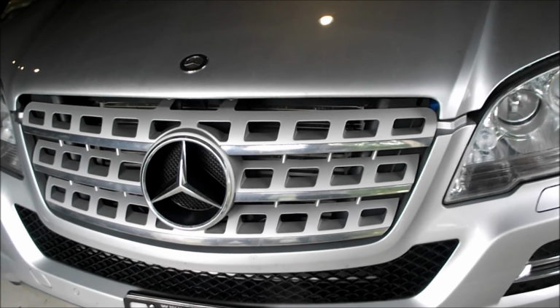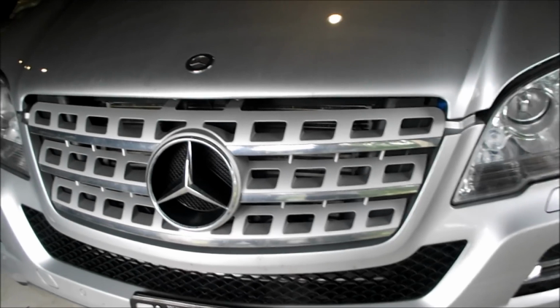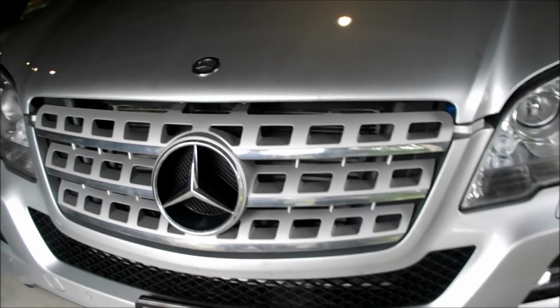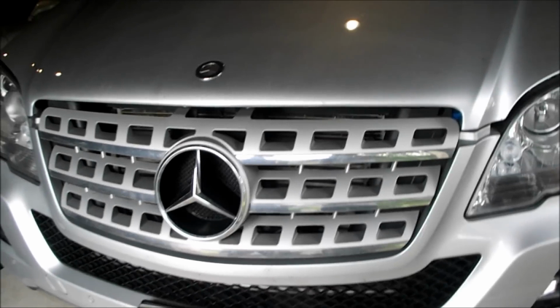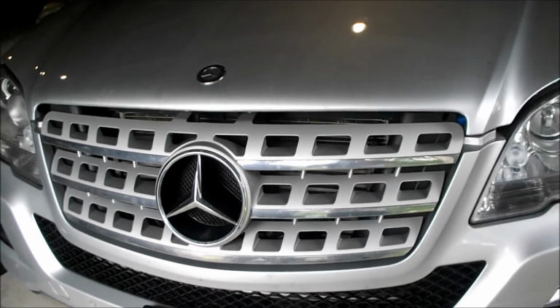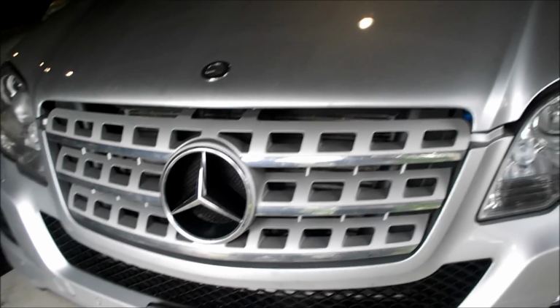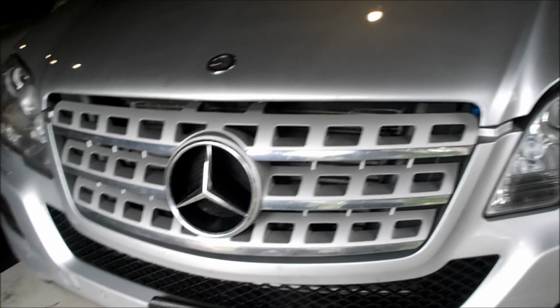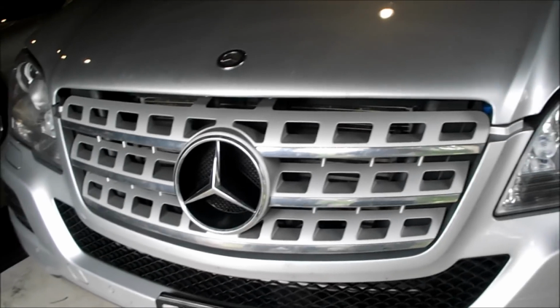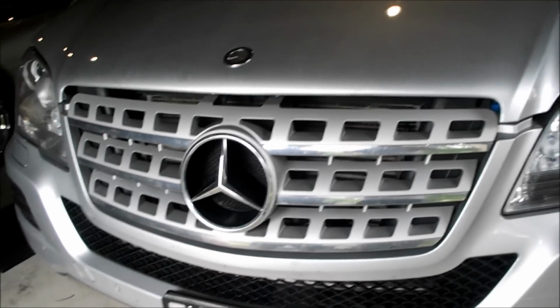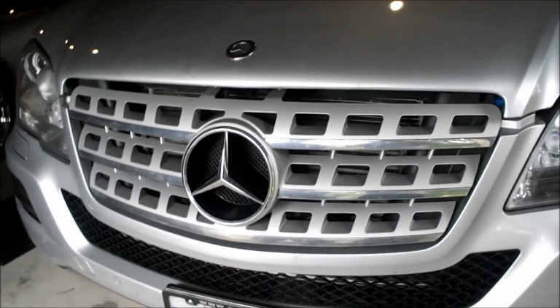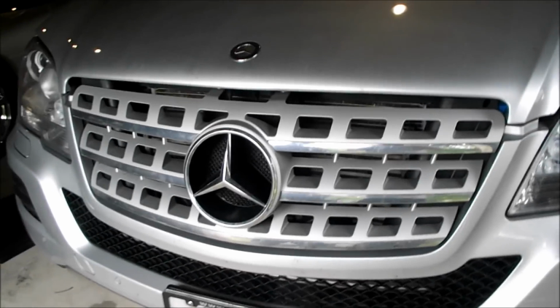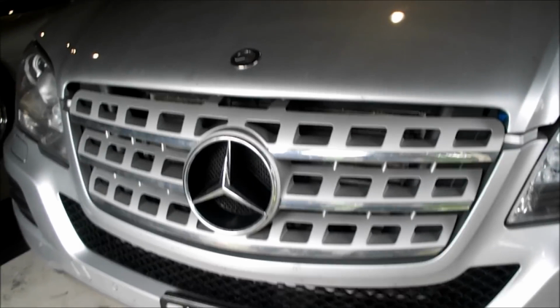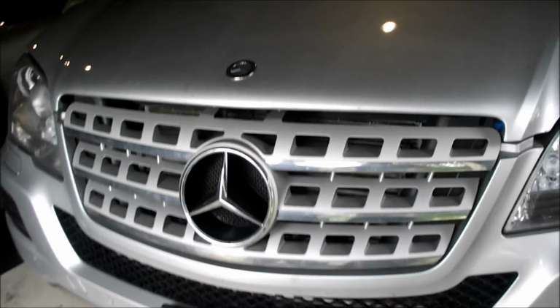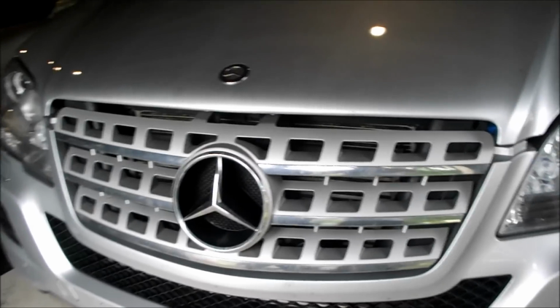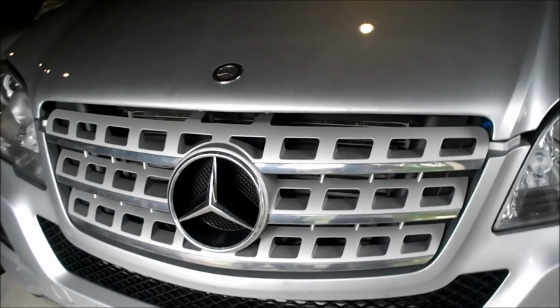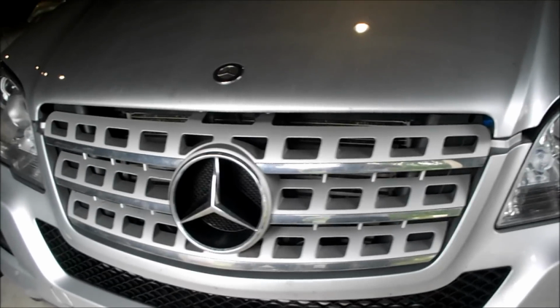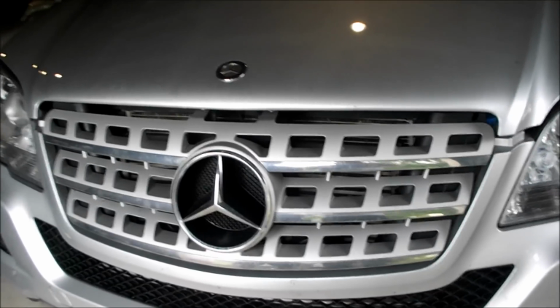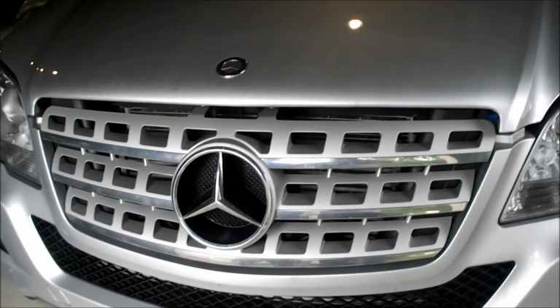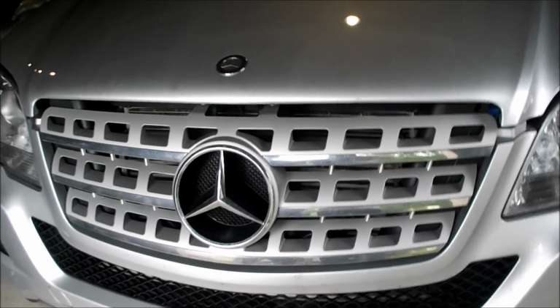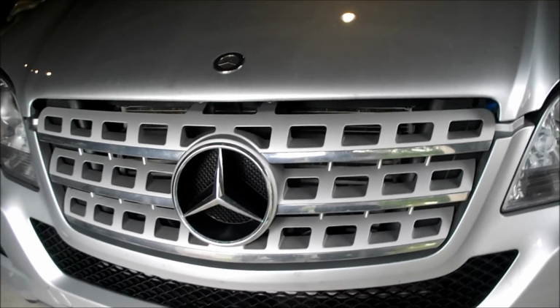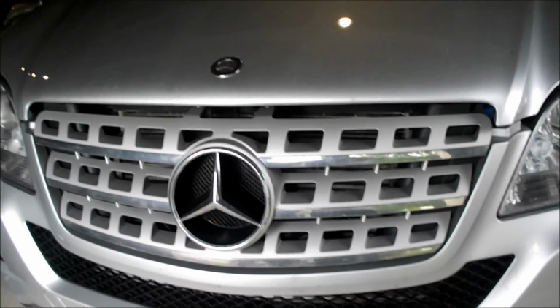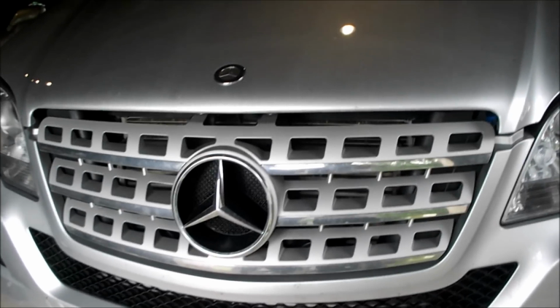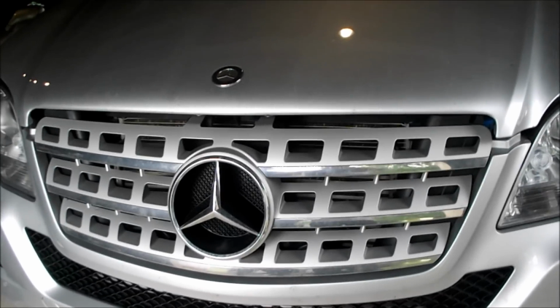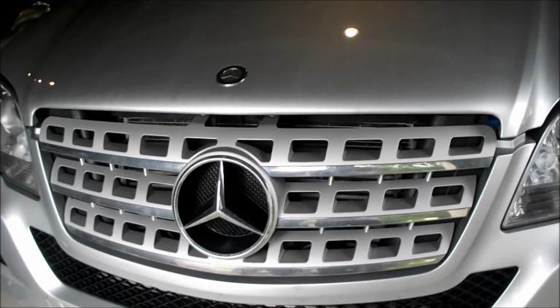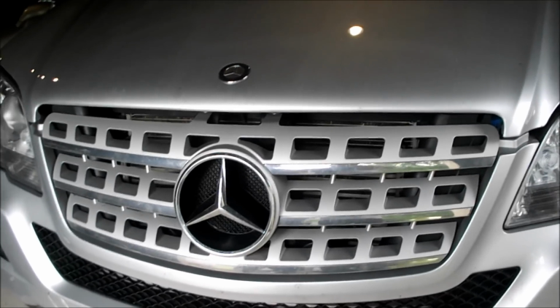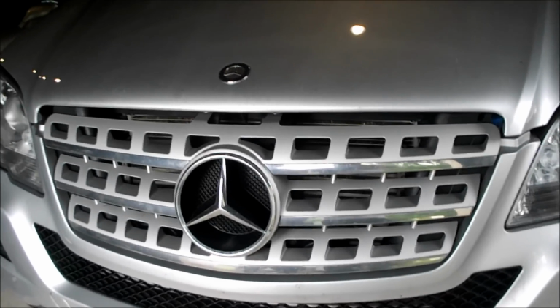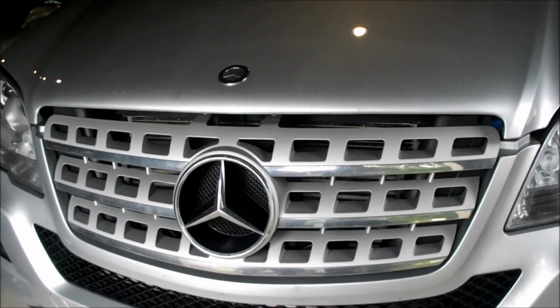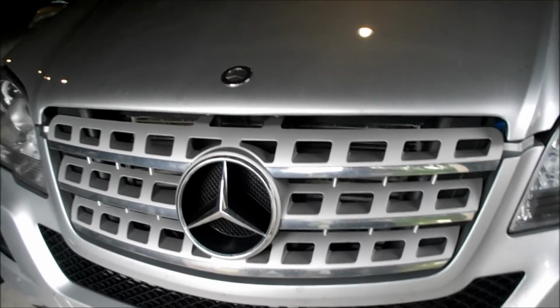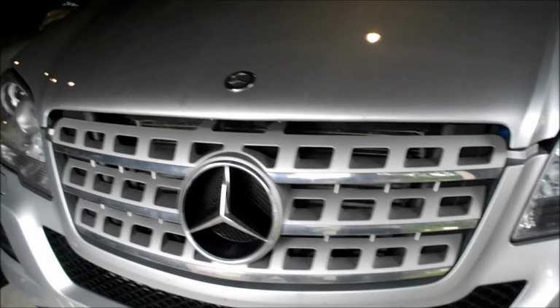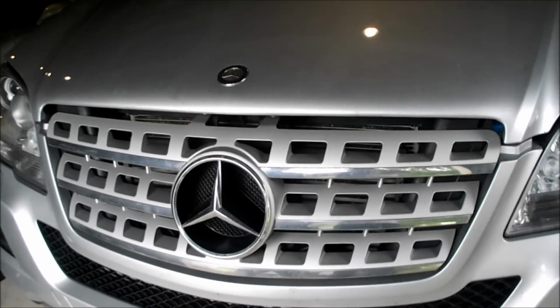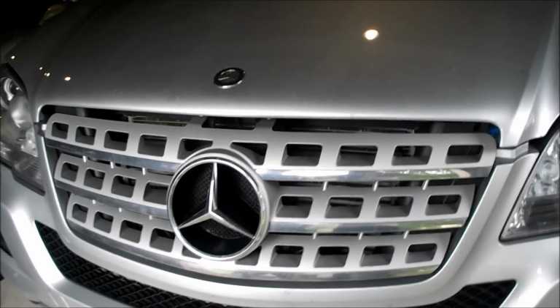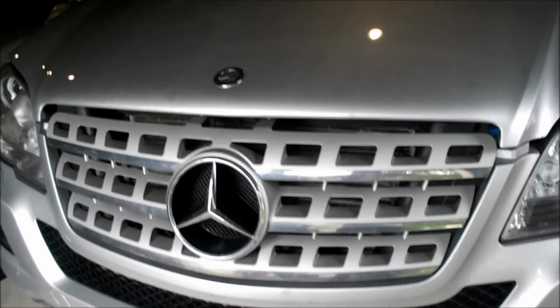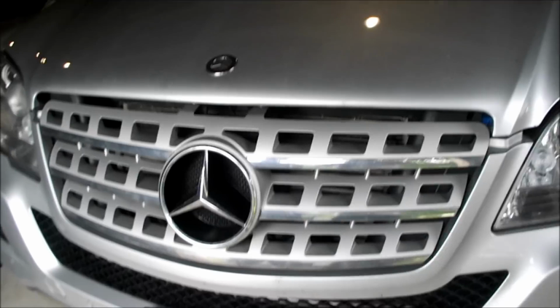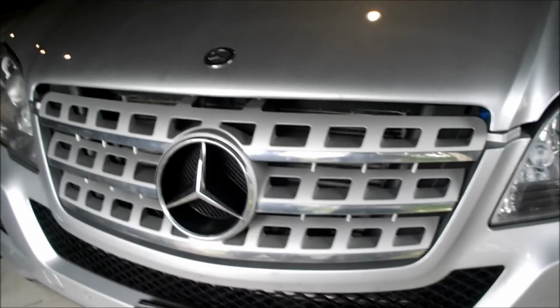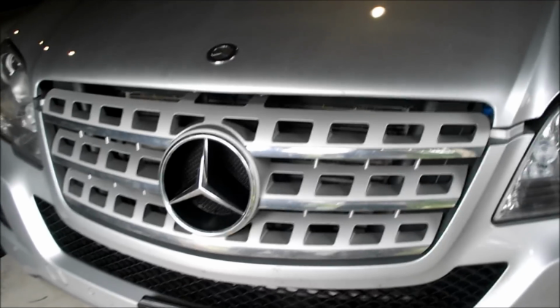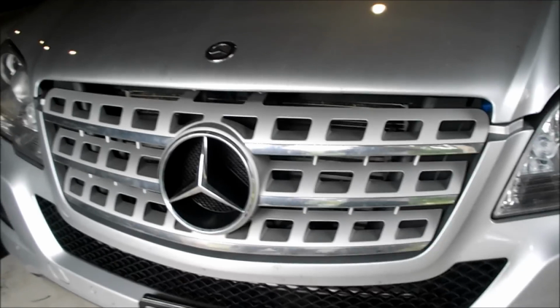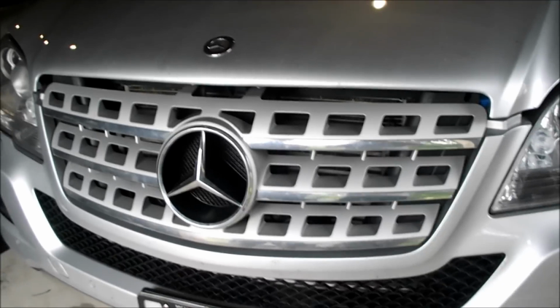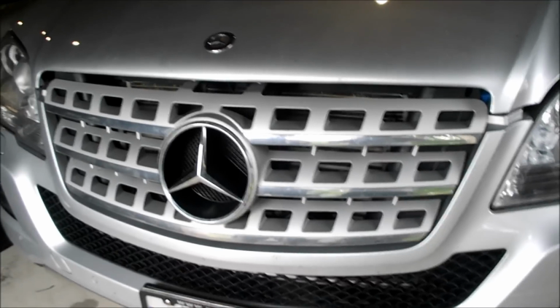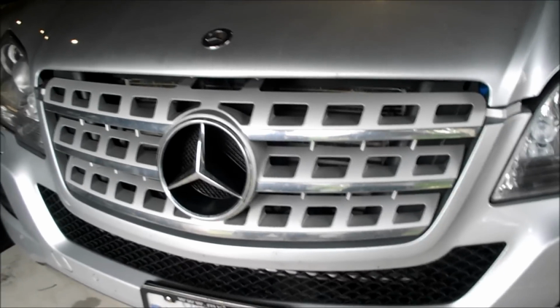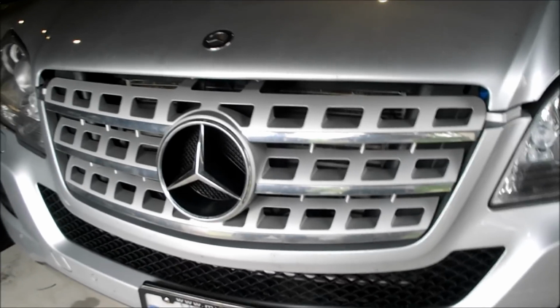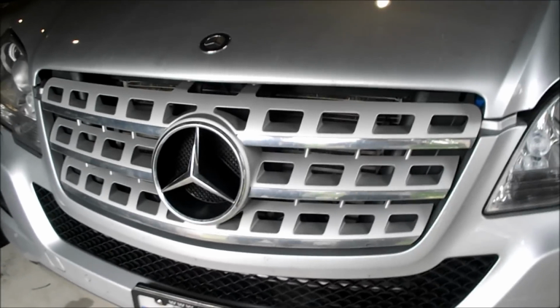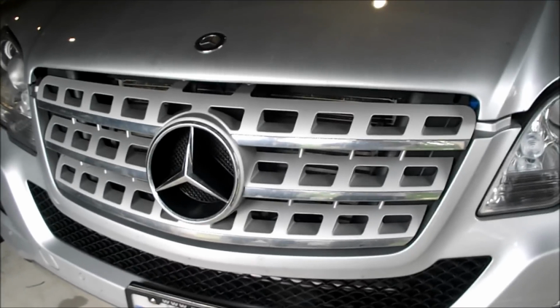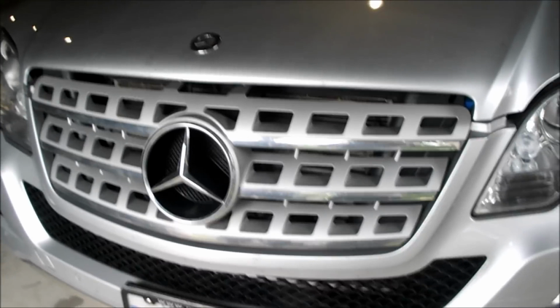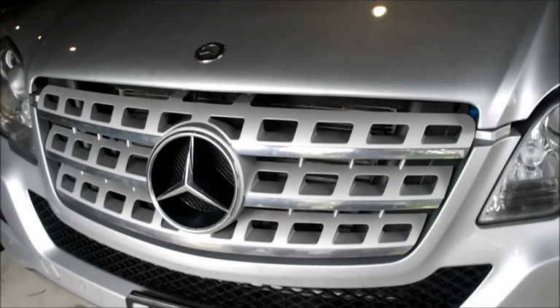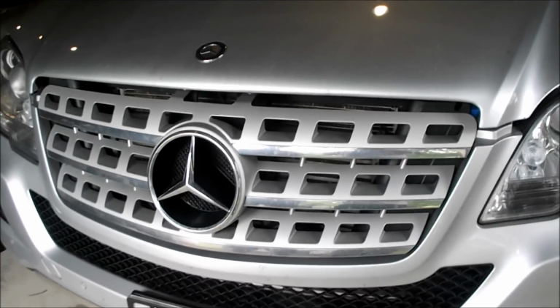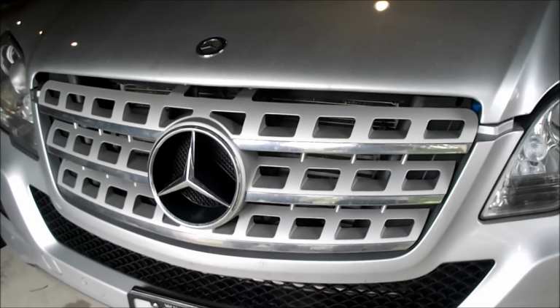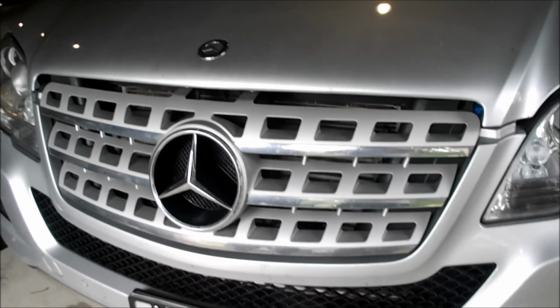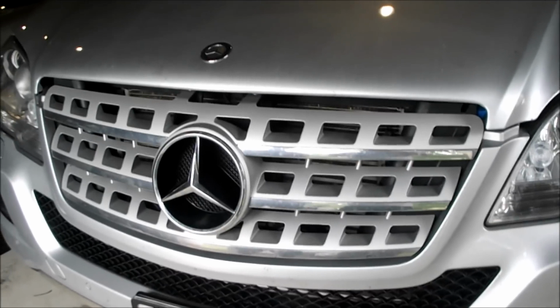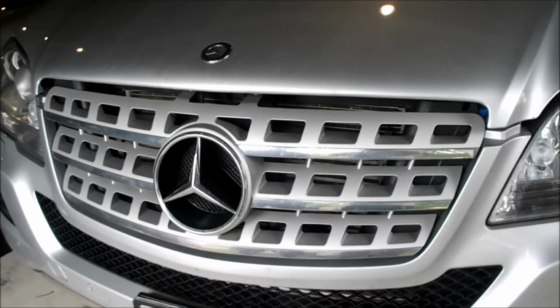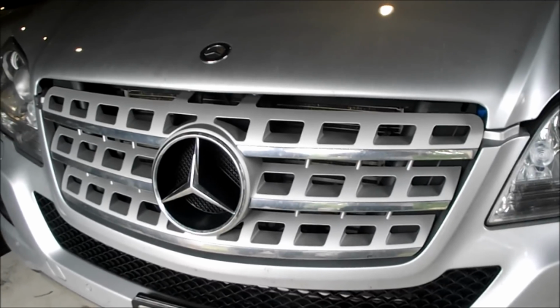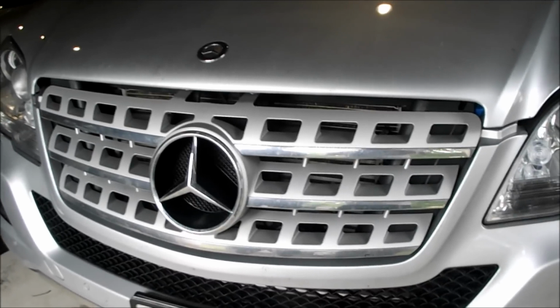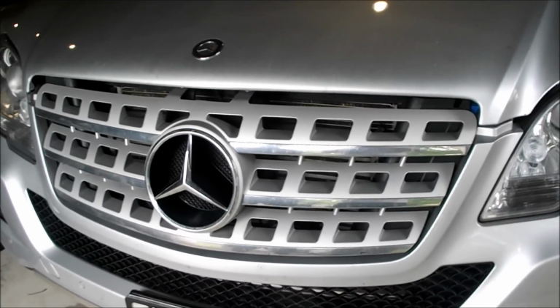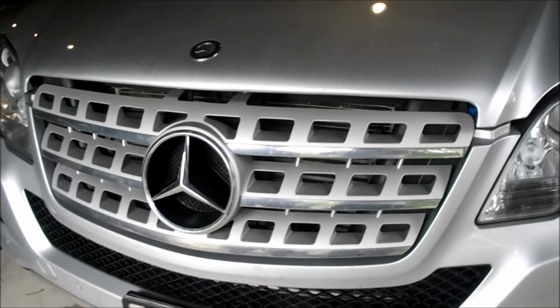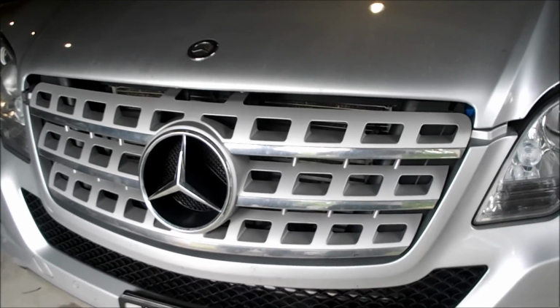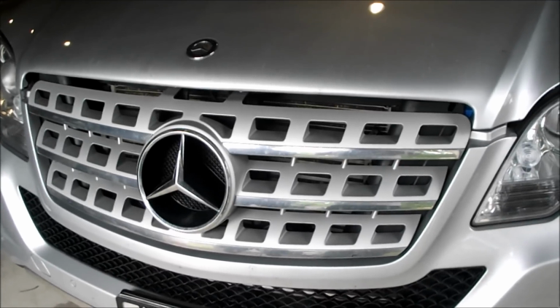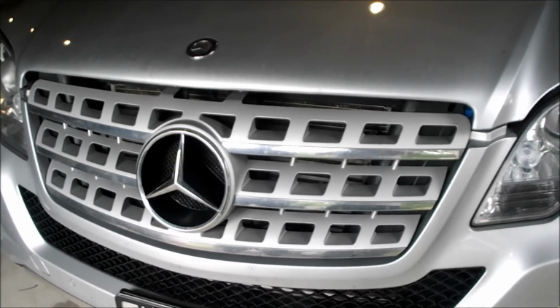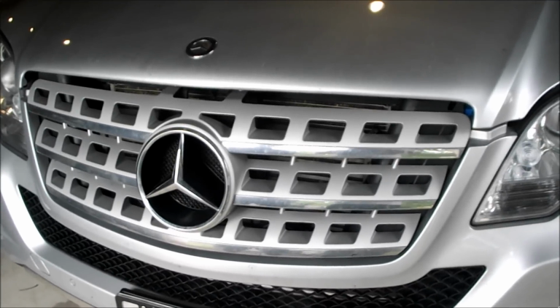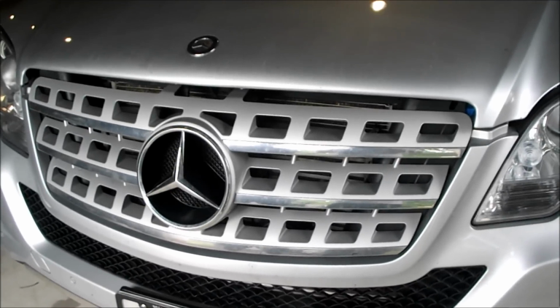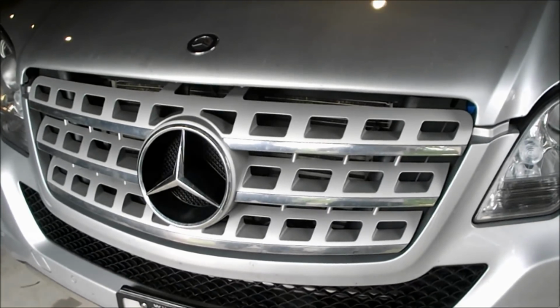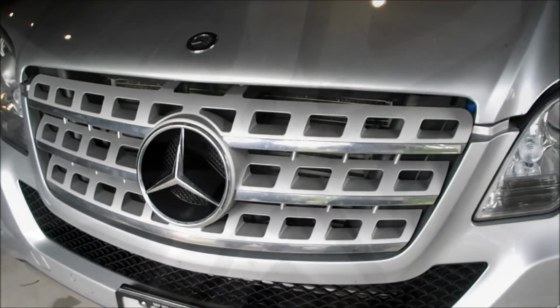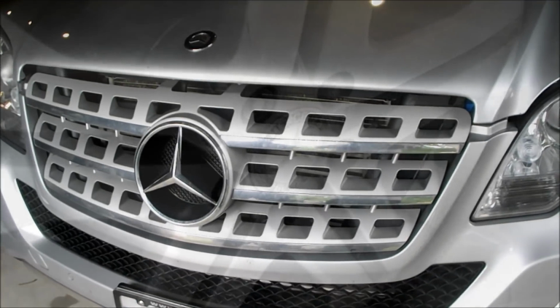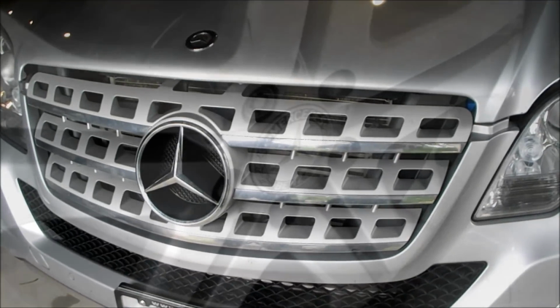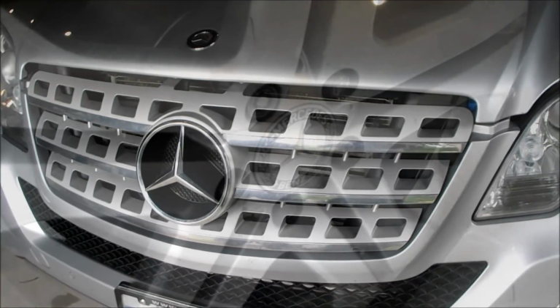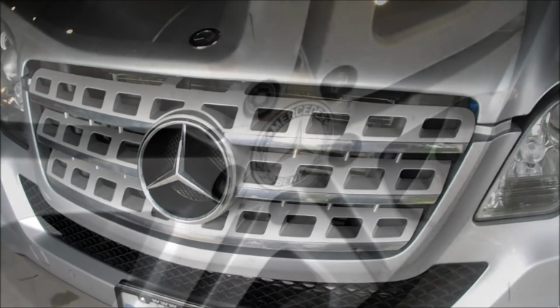2006 to 2011 Mercedes-Benz ML350. Today I'm going to show you how to change the brake pads.